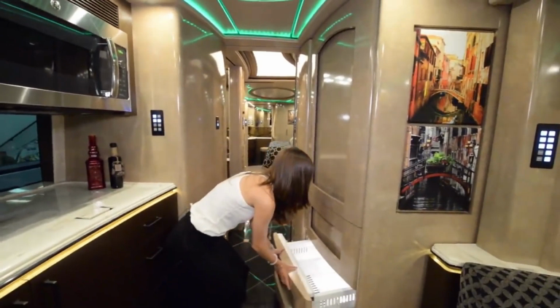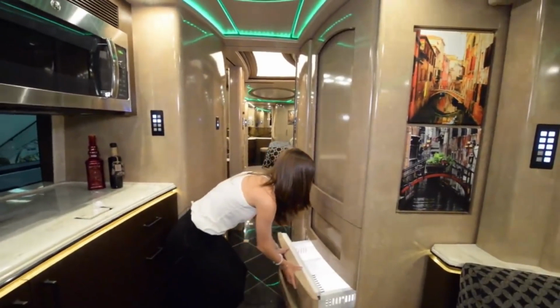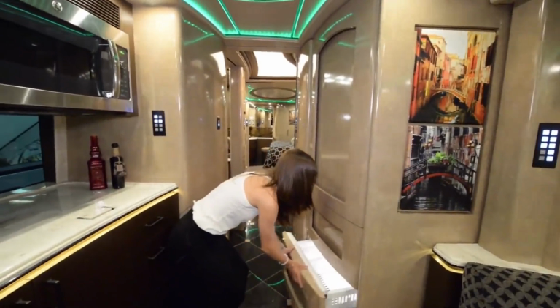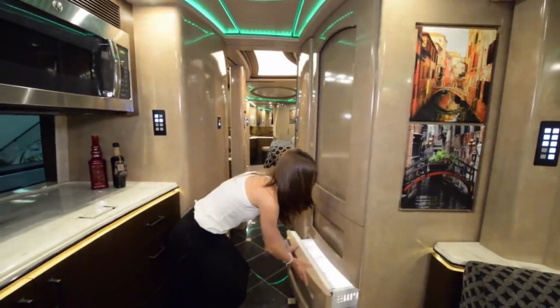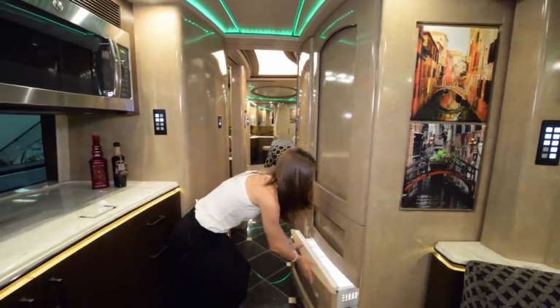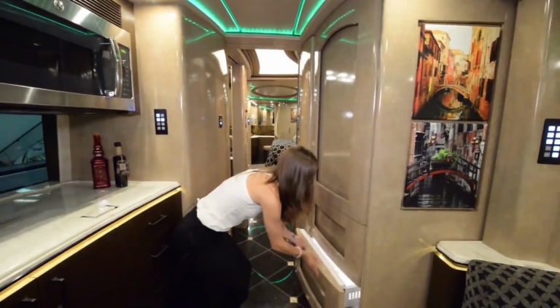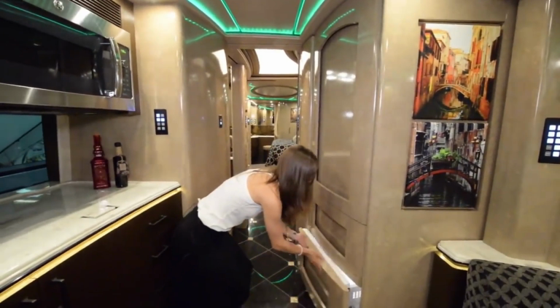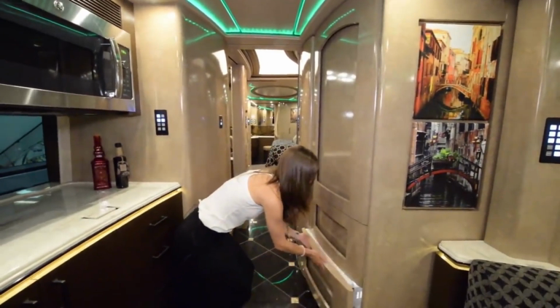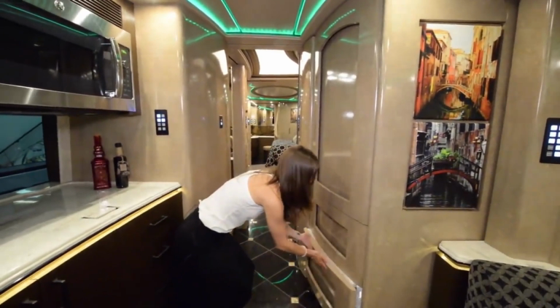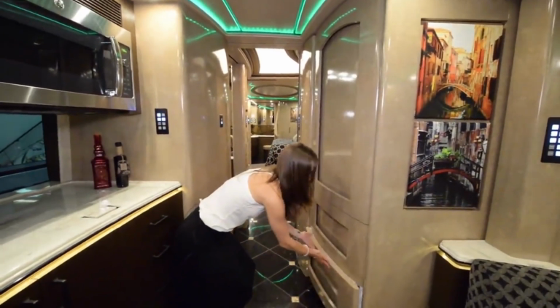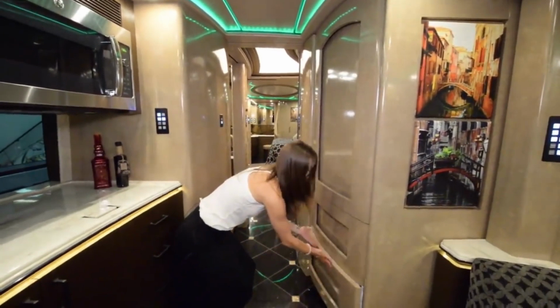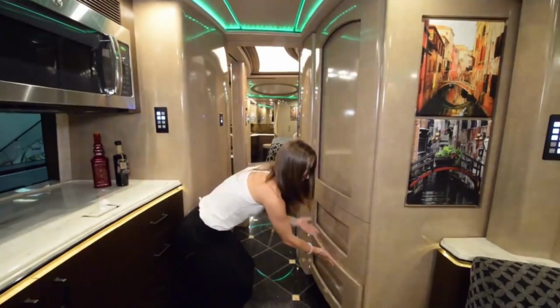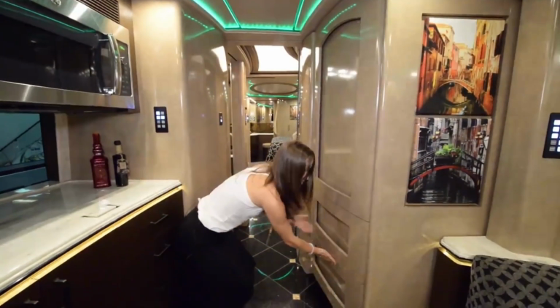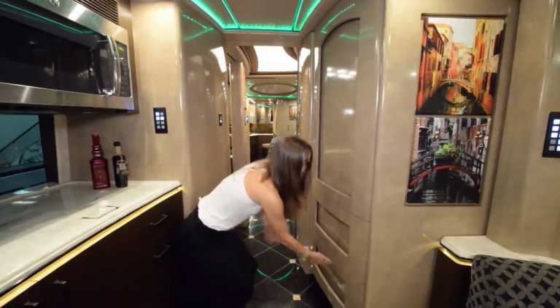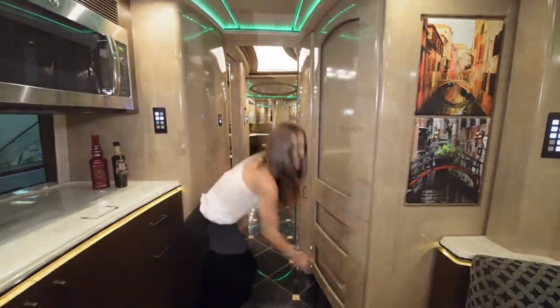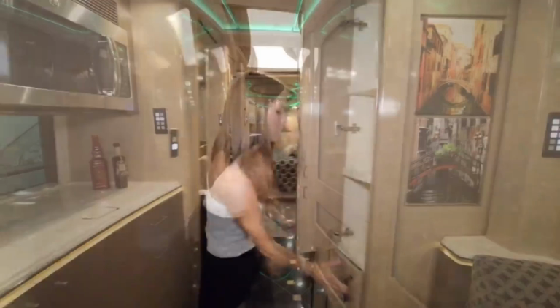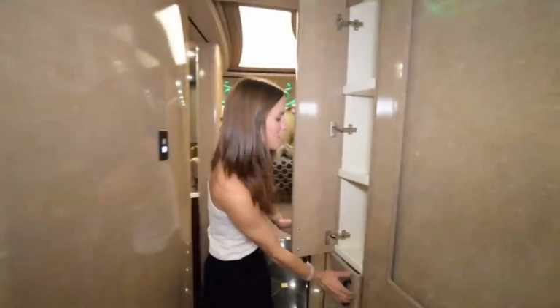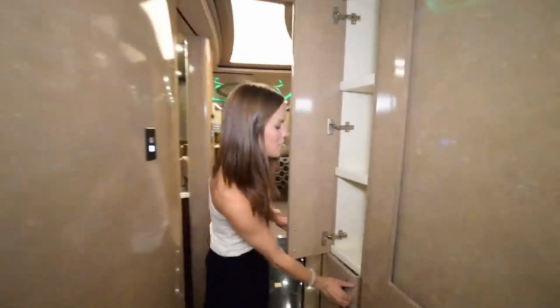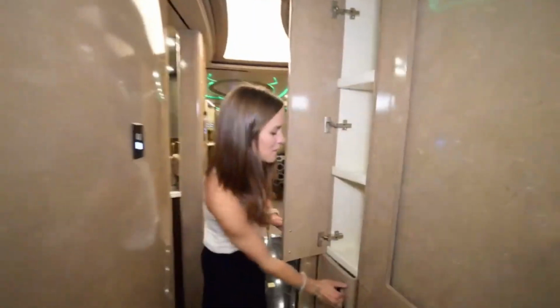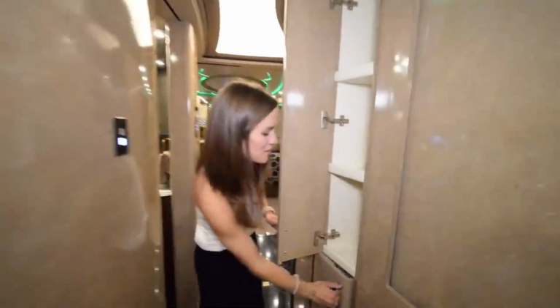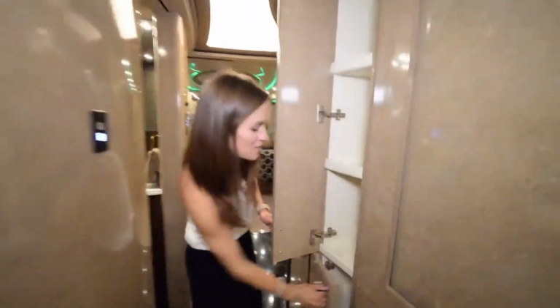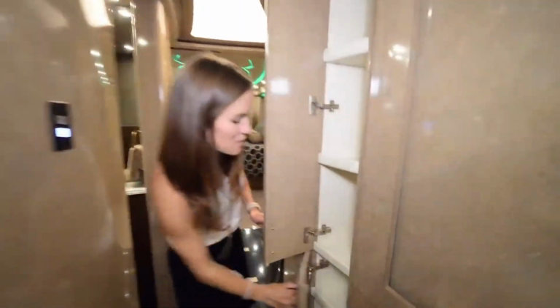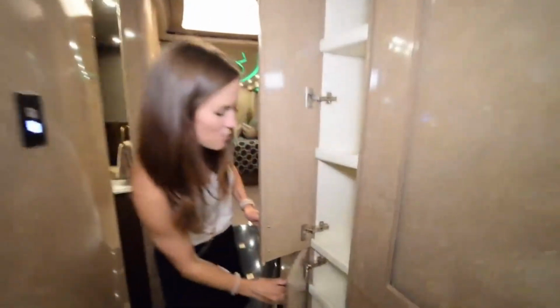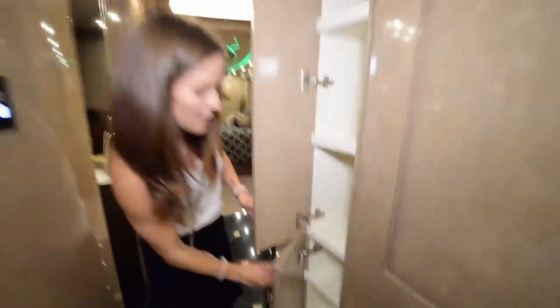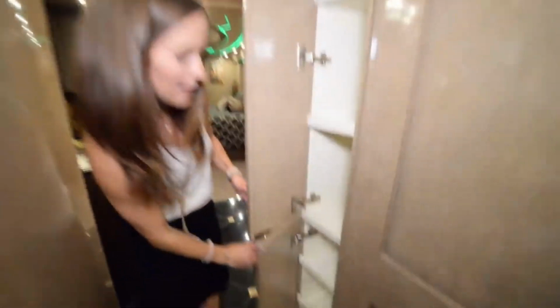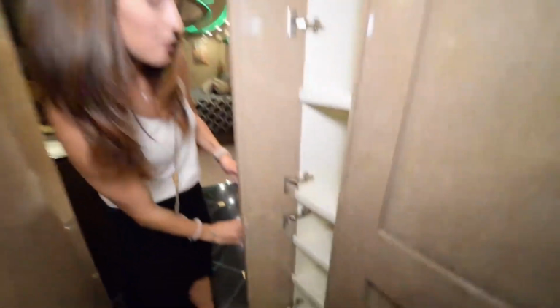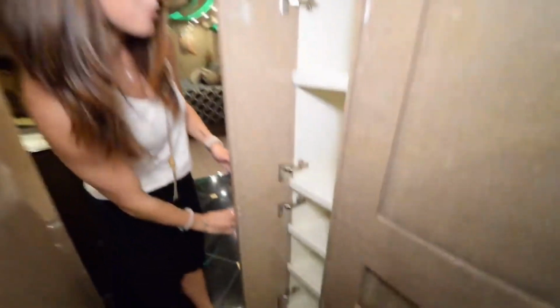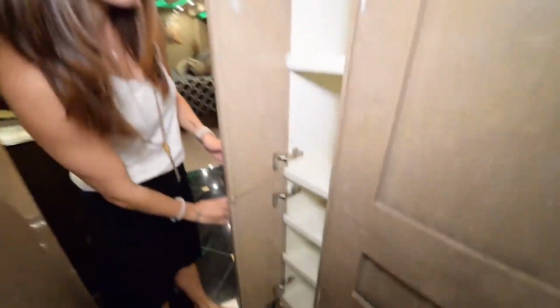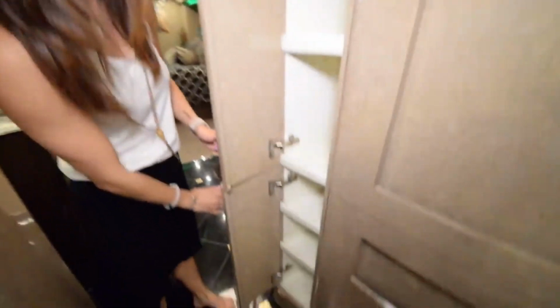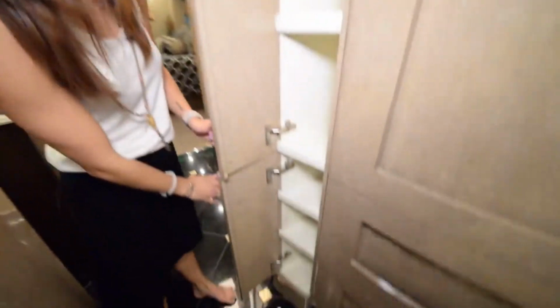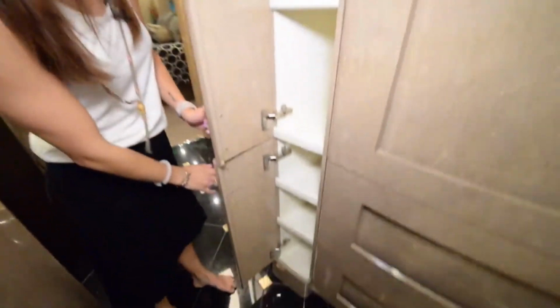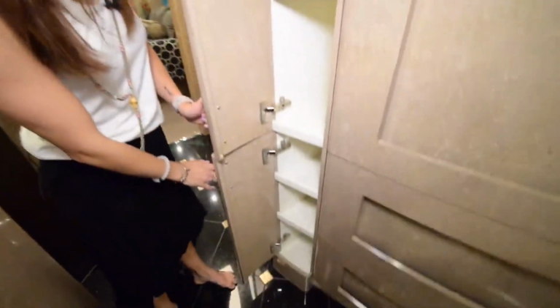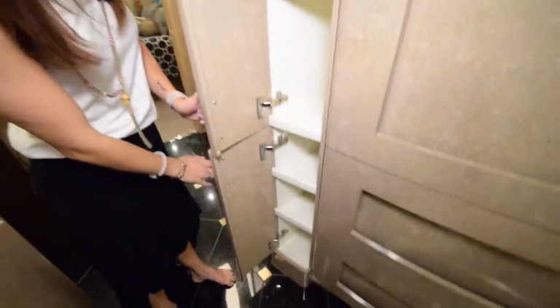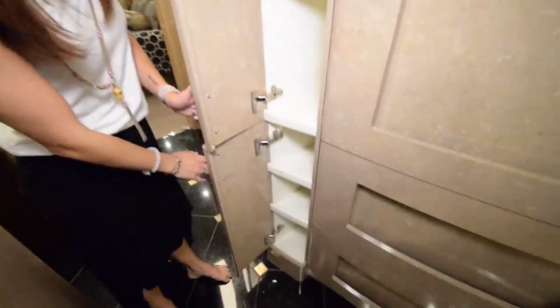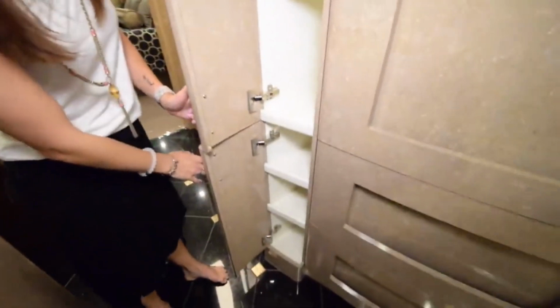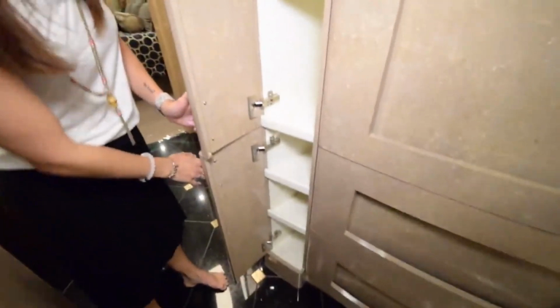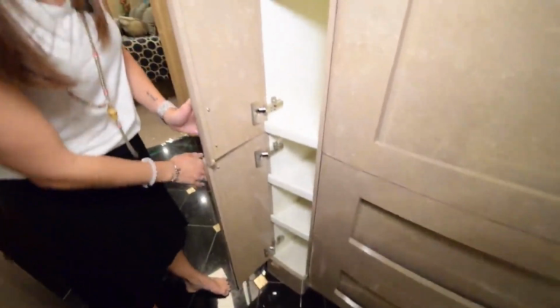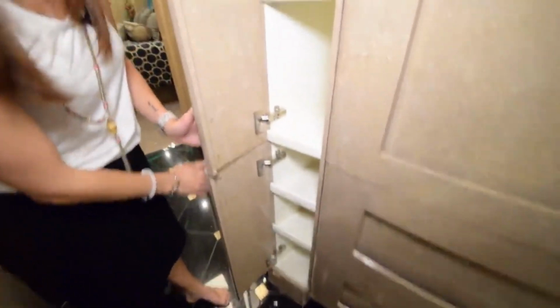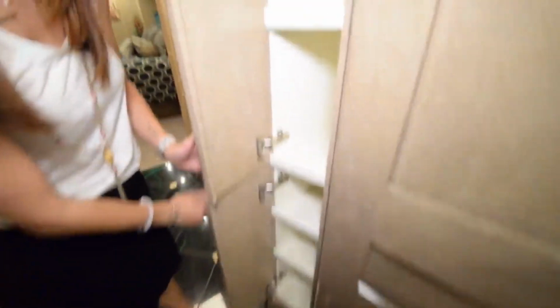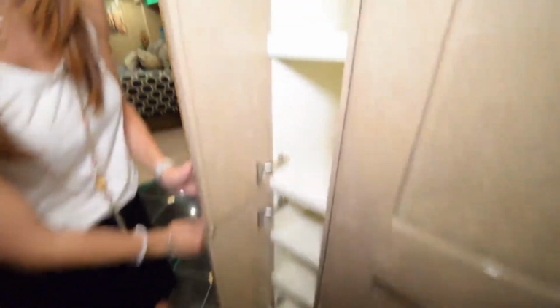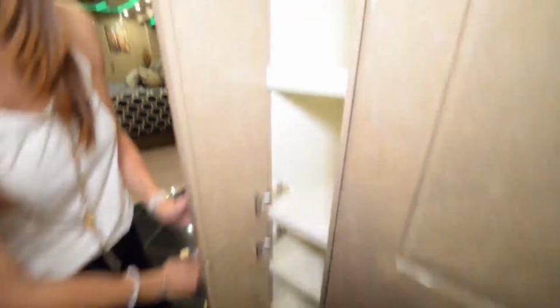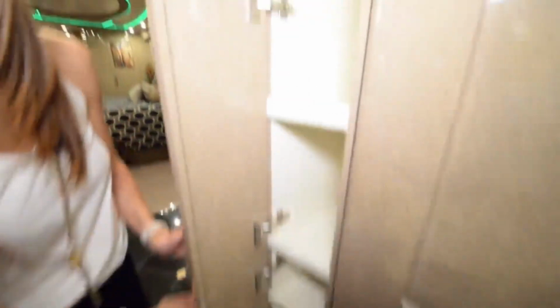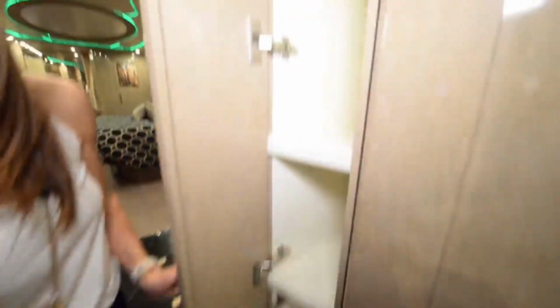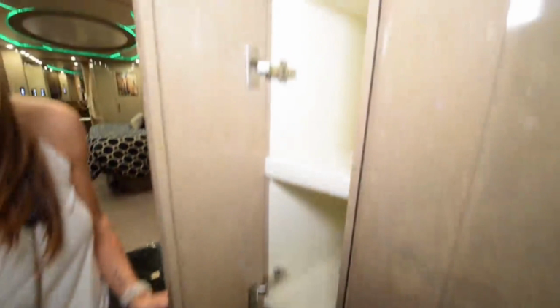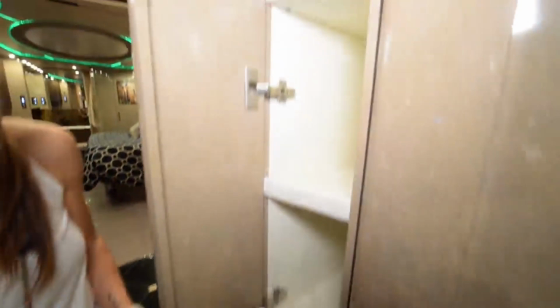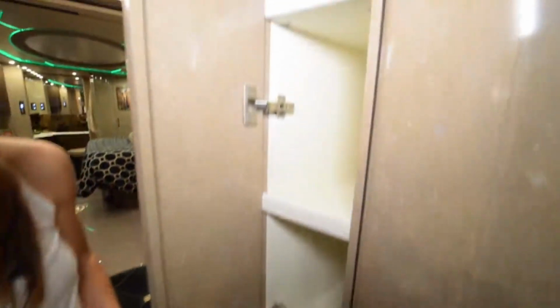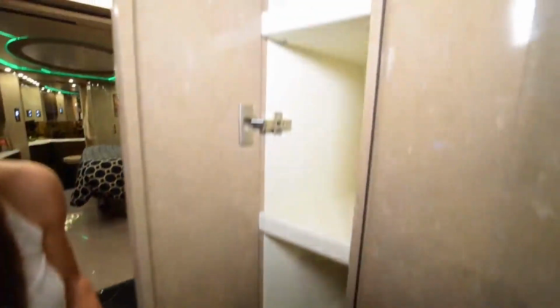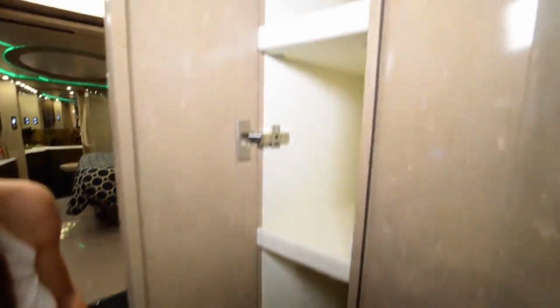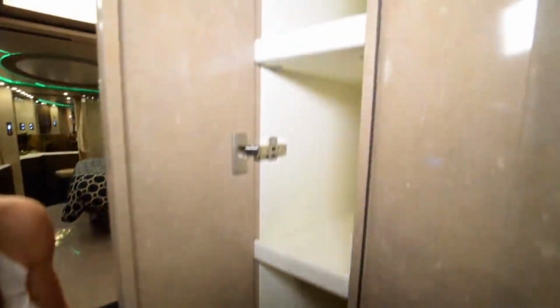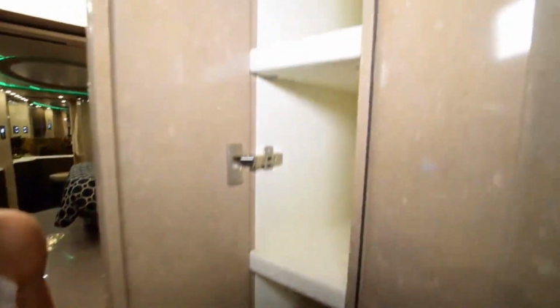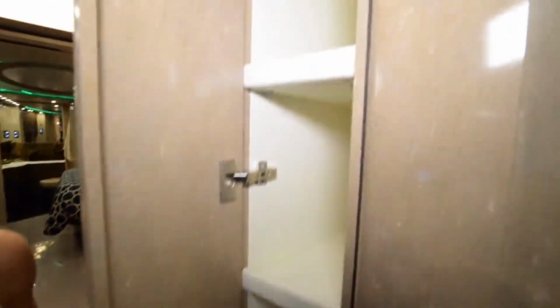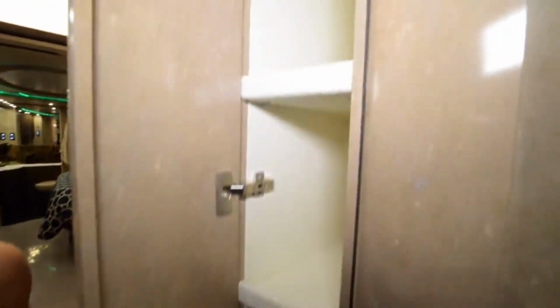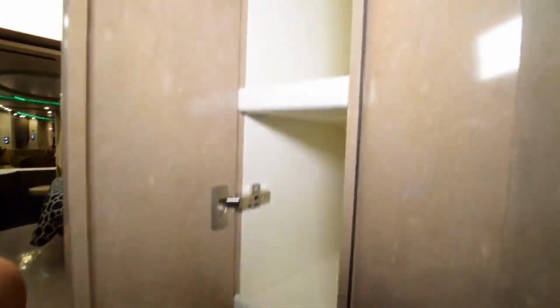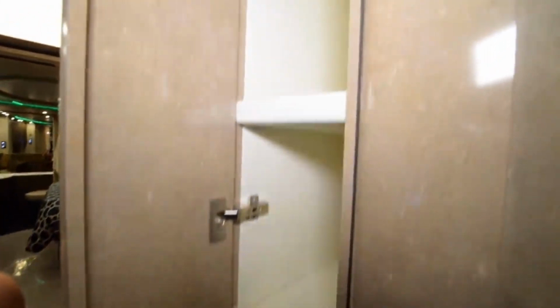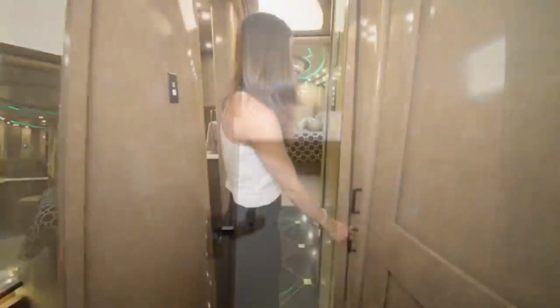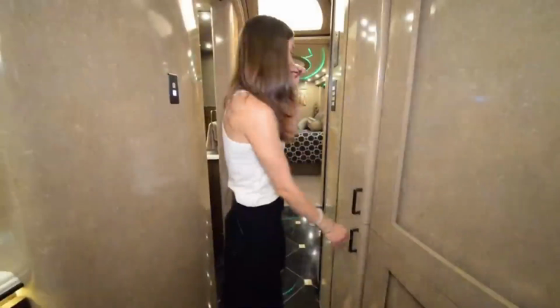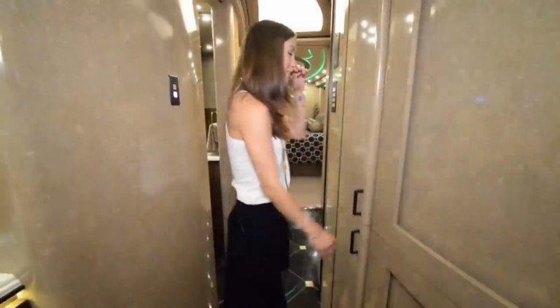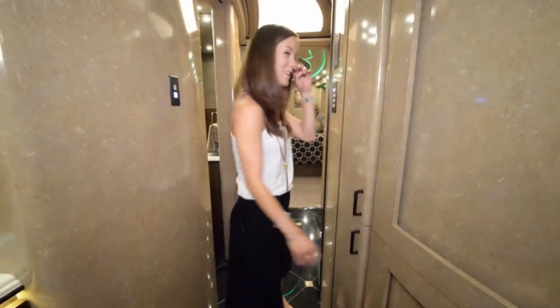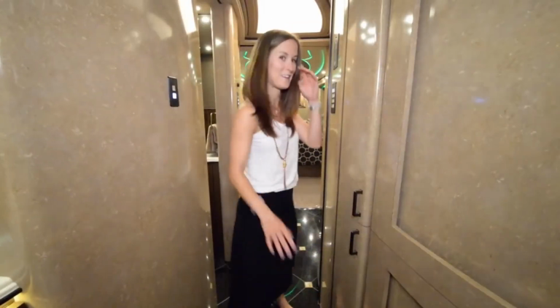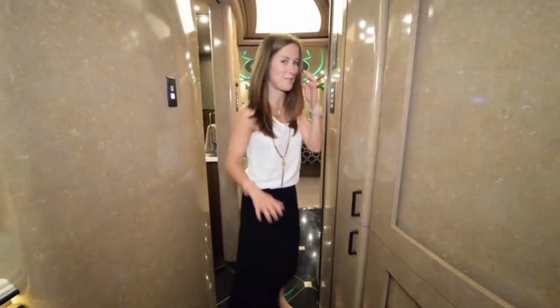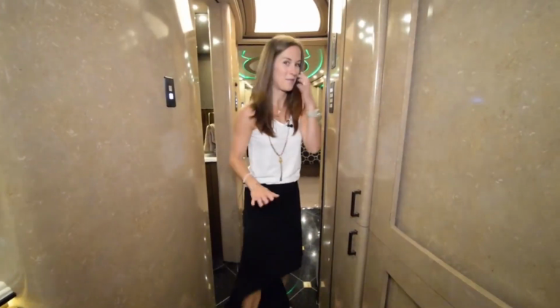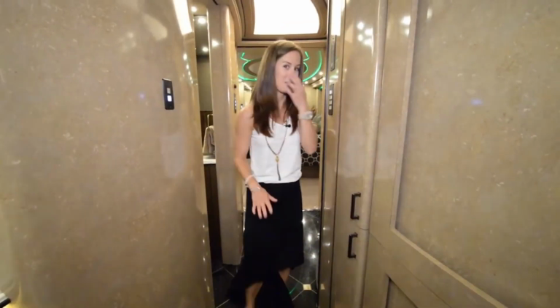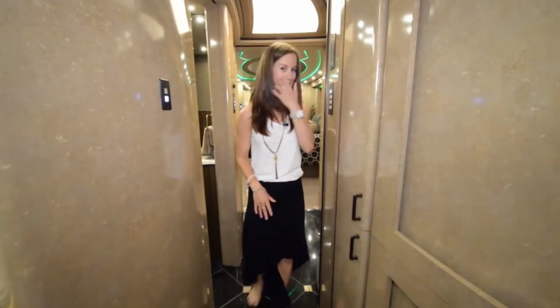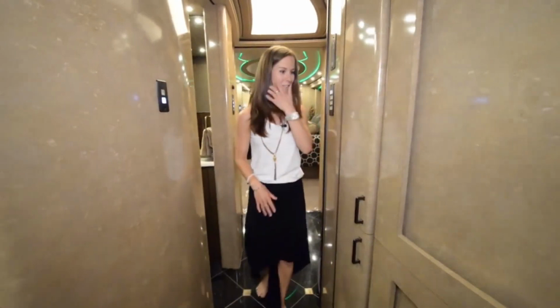These are your crisper drawers and this is the freezer. And over here I think this is what I would use for pantry foods.